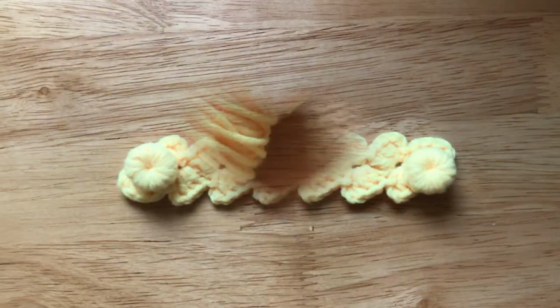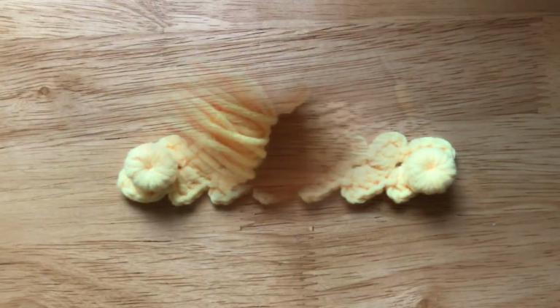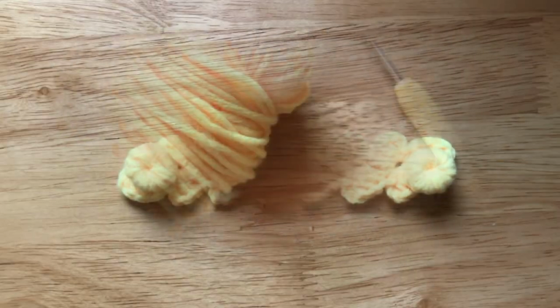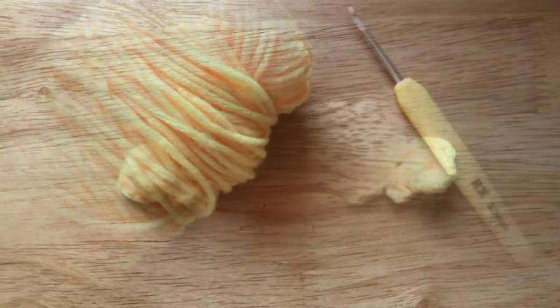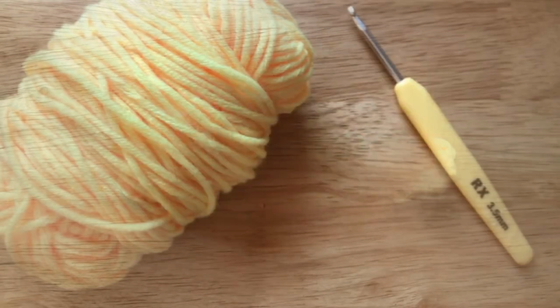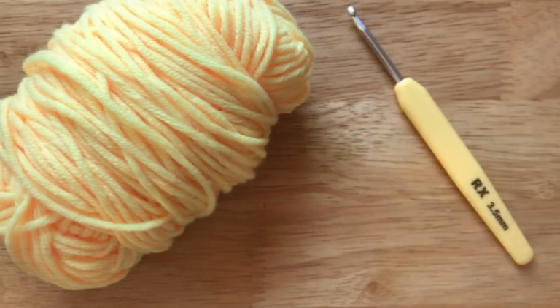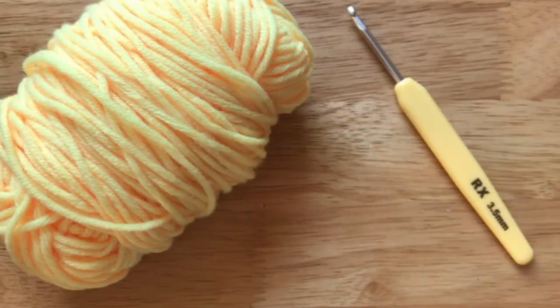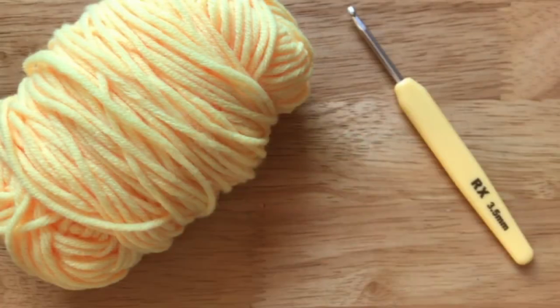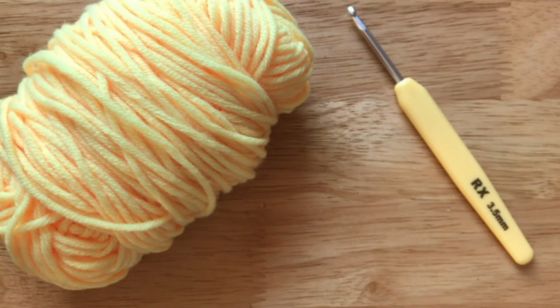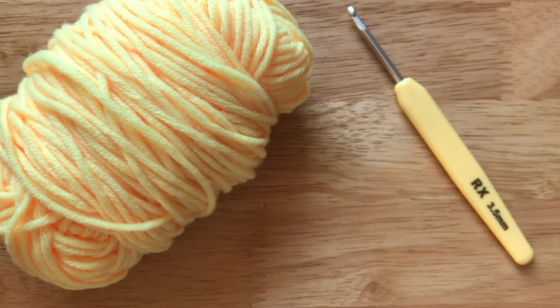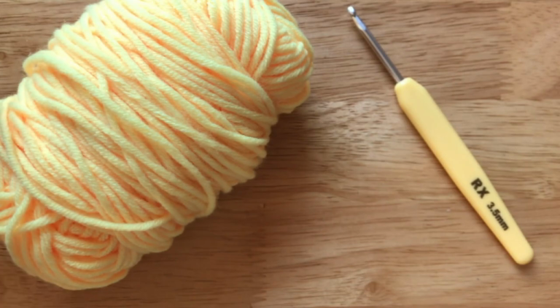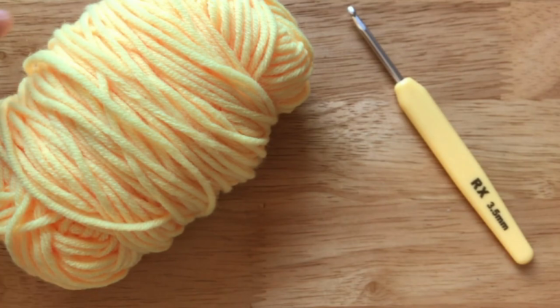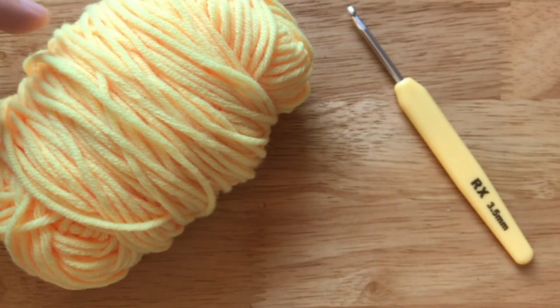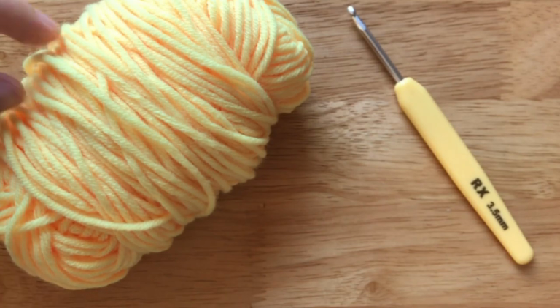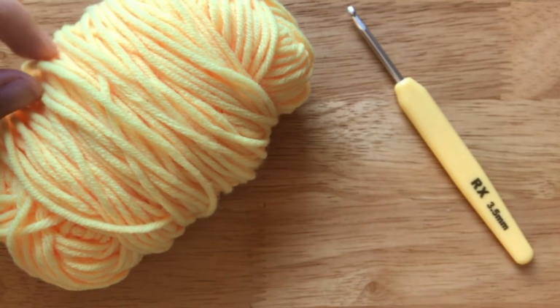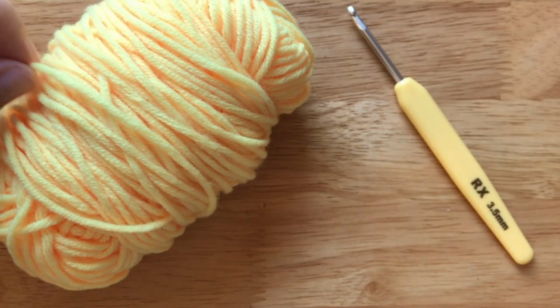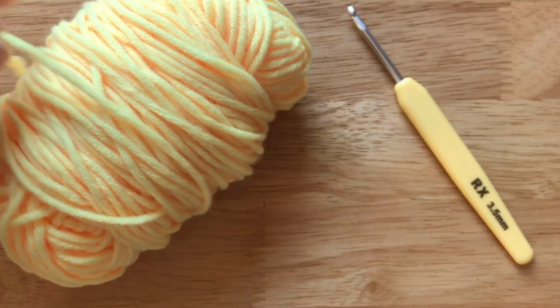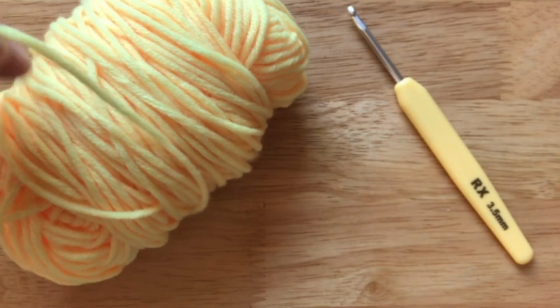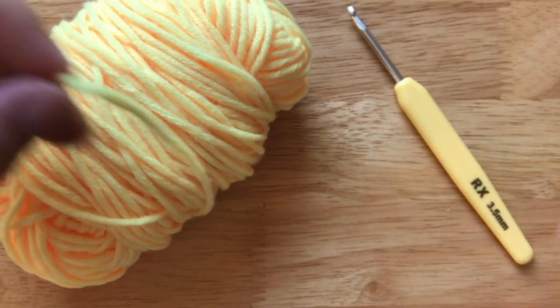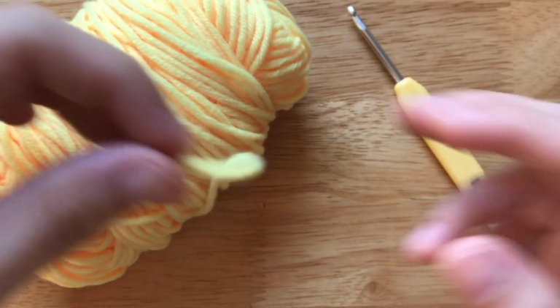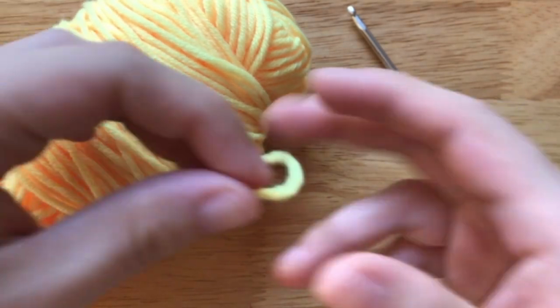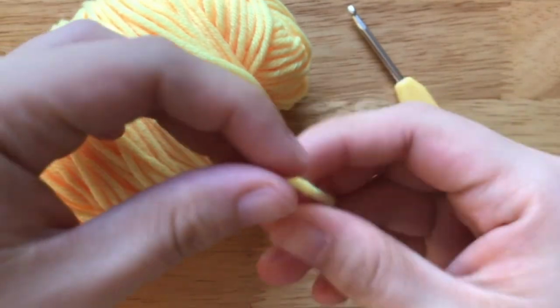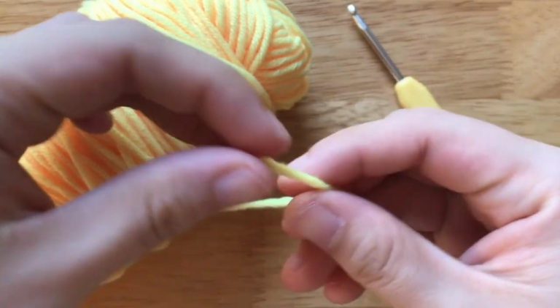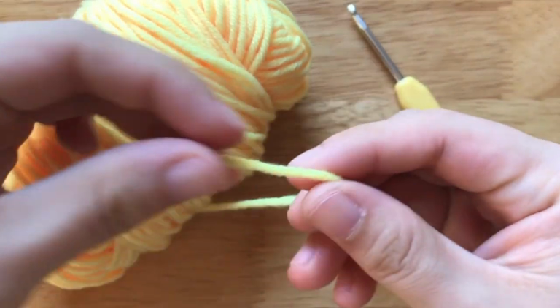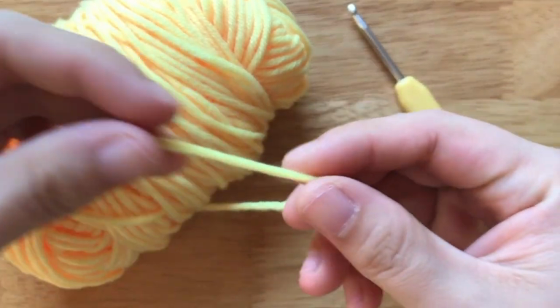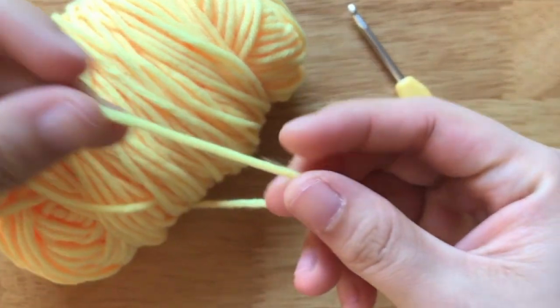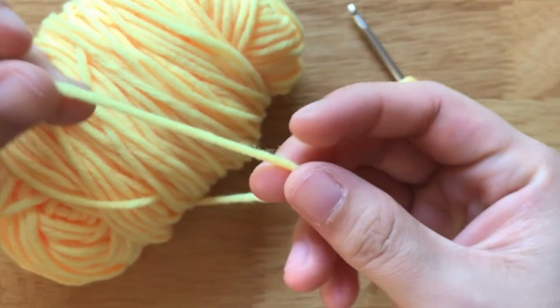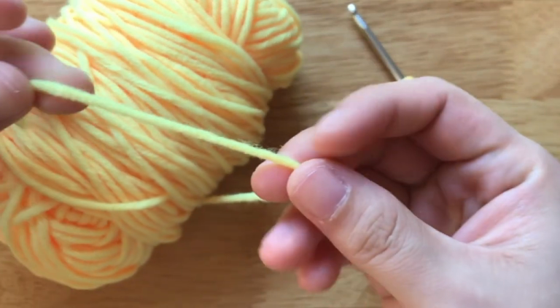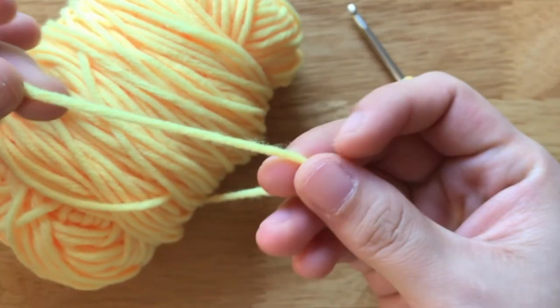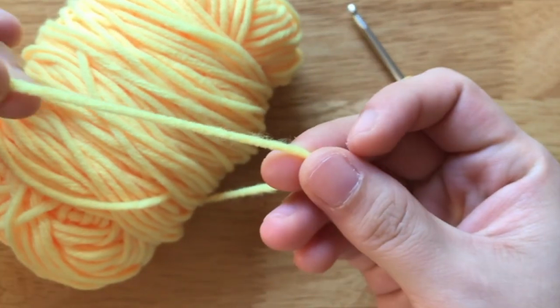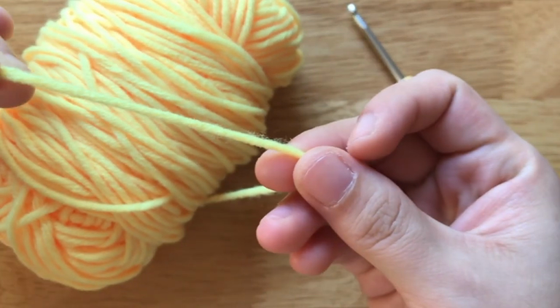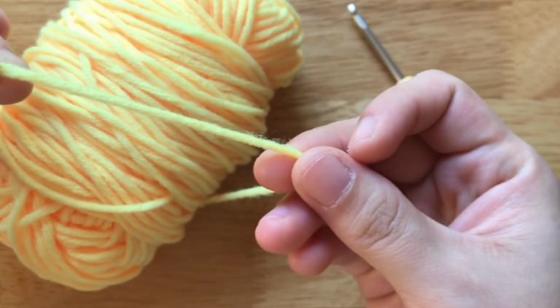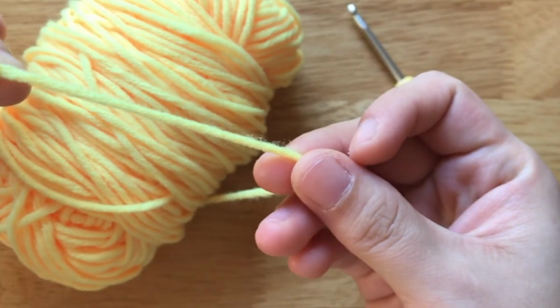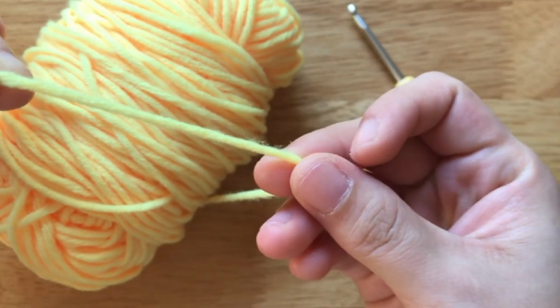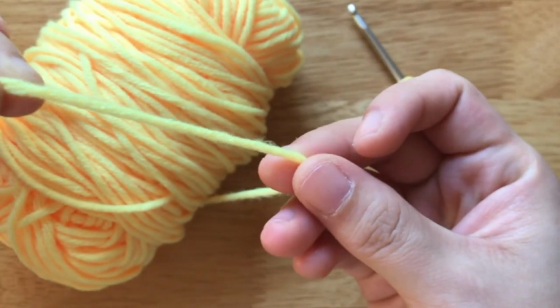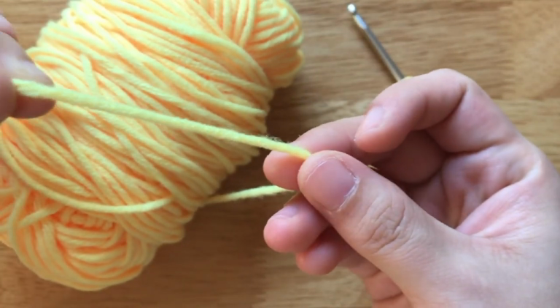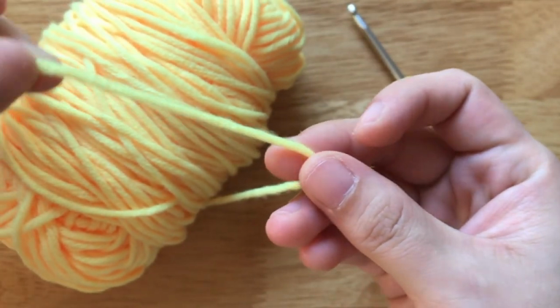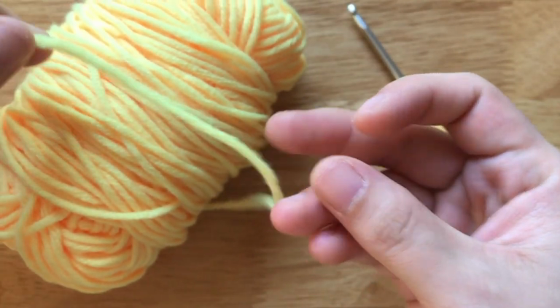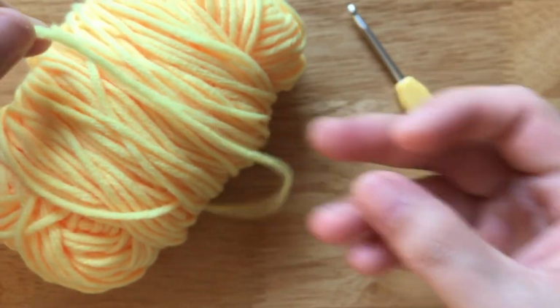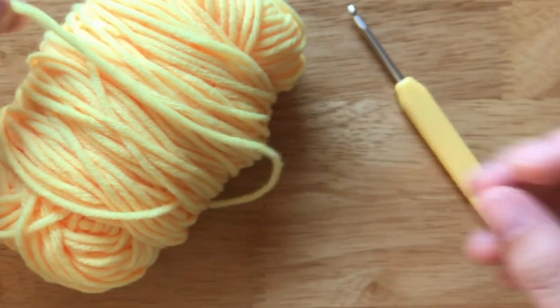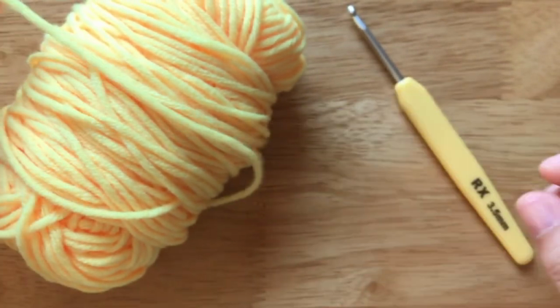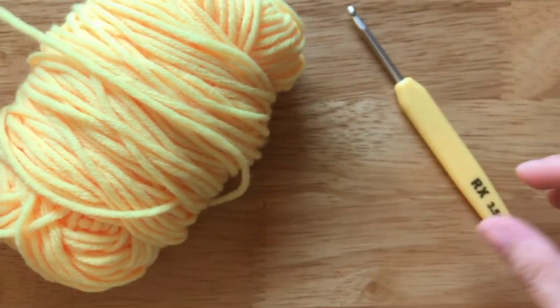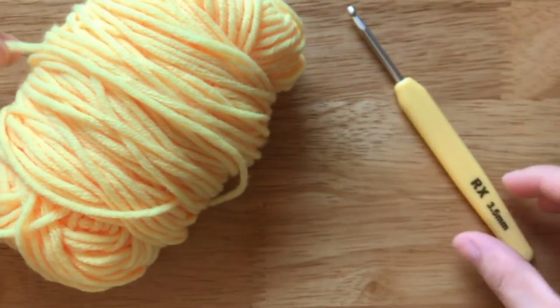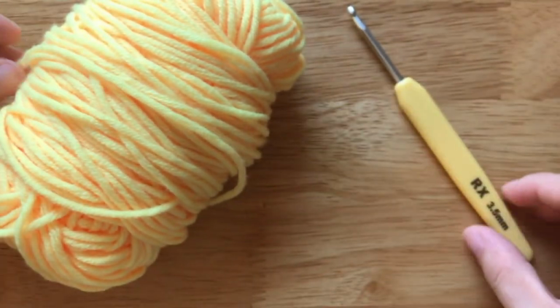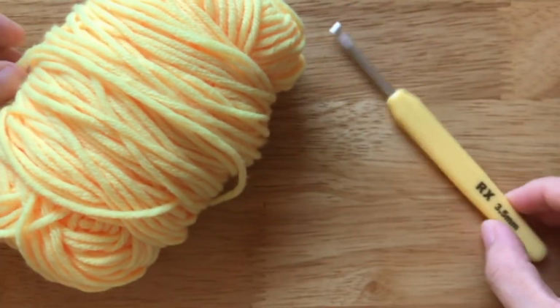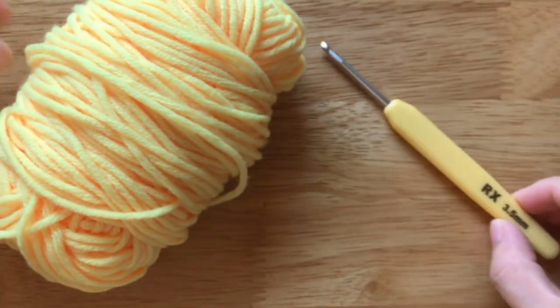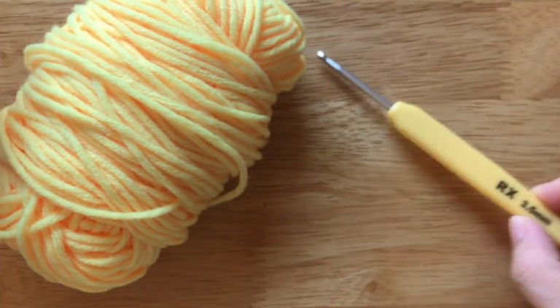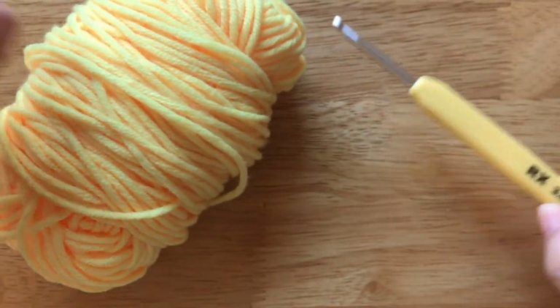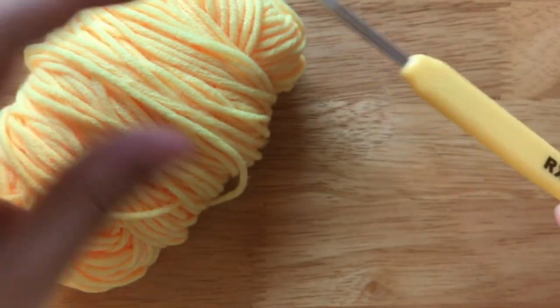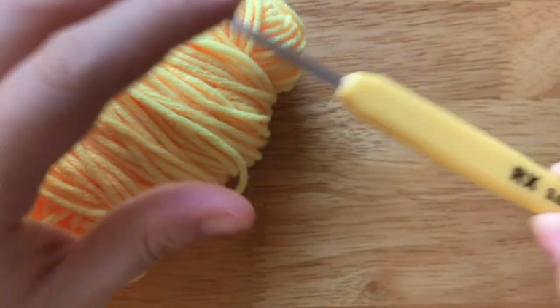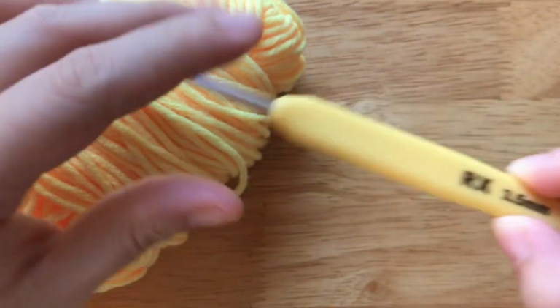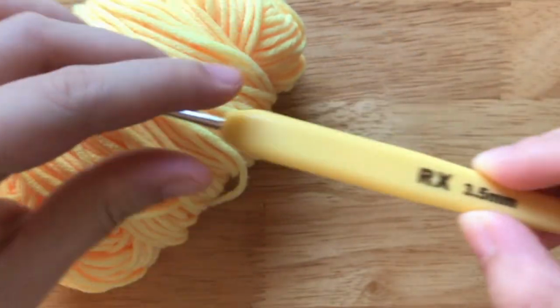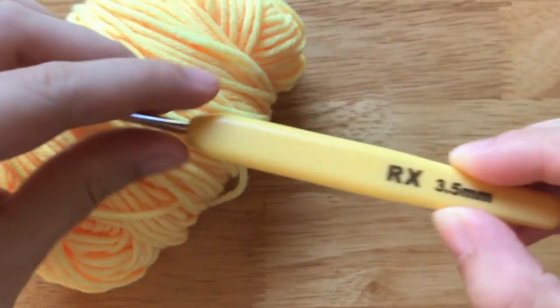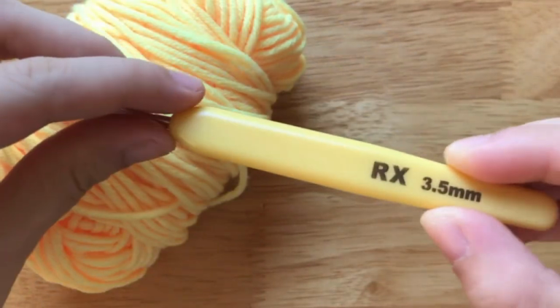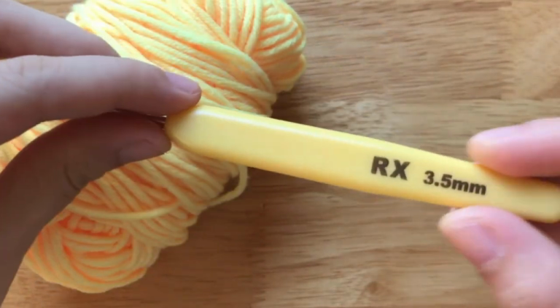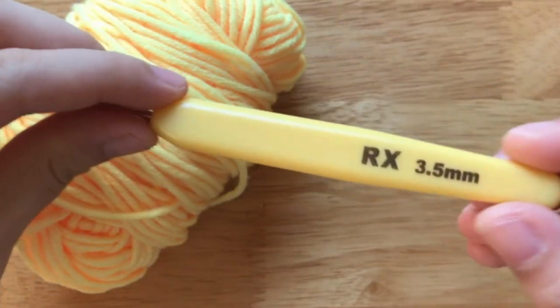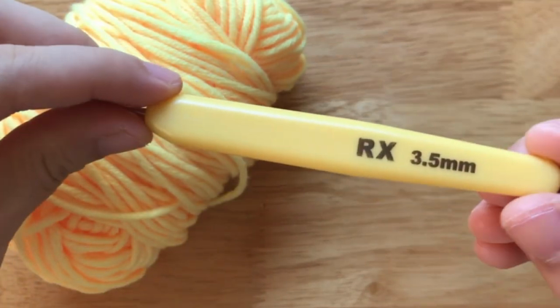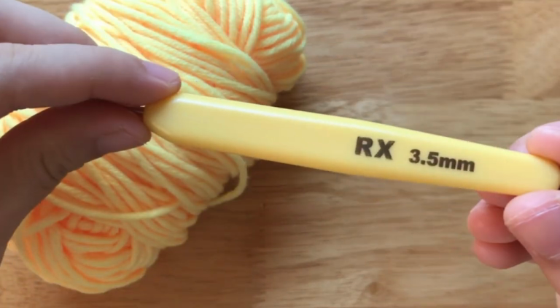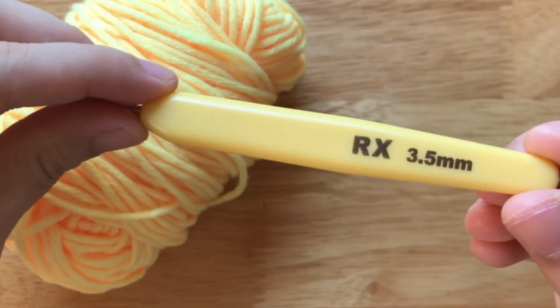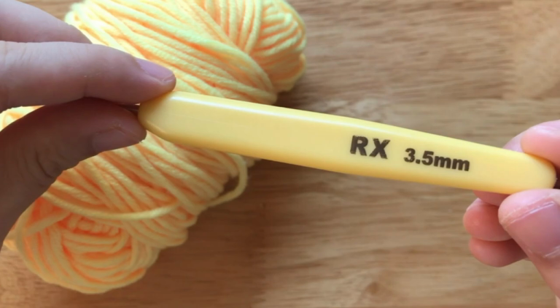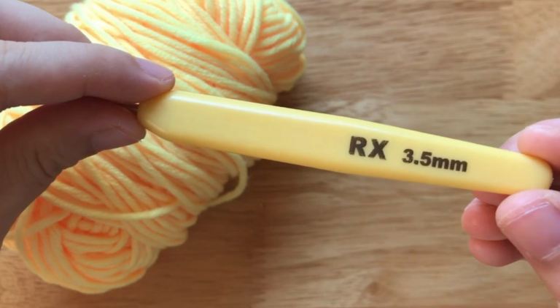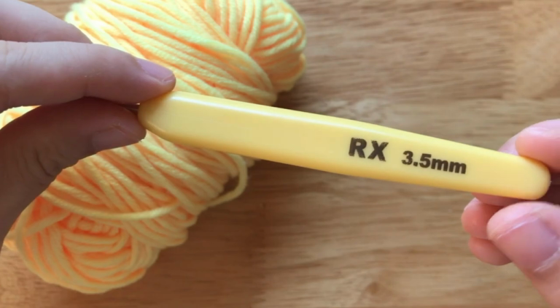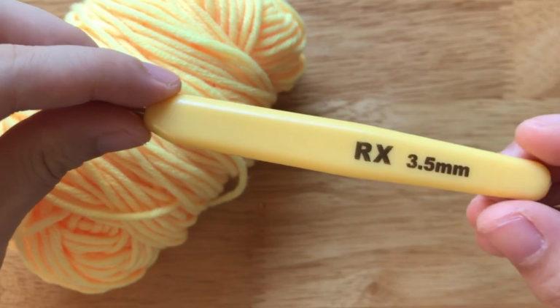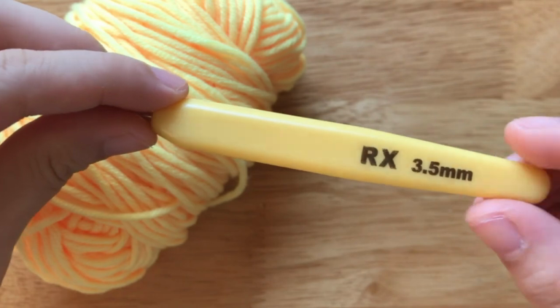To make it, we need a medium weight yarn and a 3.5 mm crochet hook.